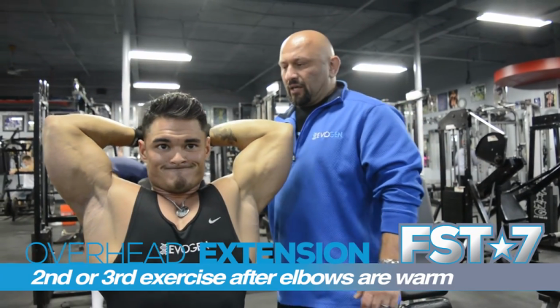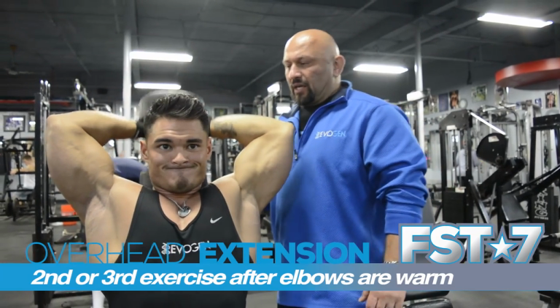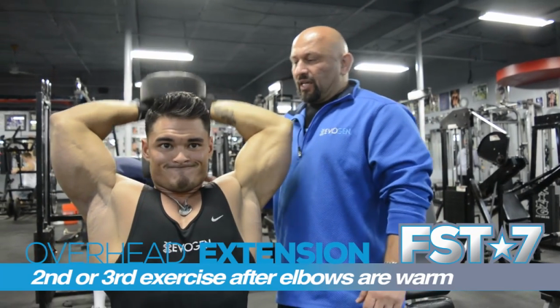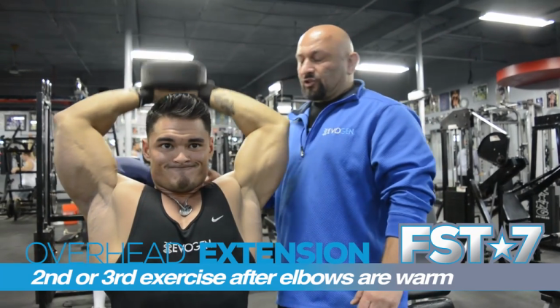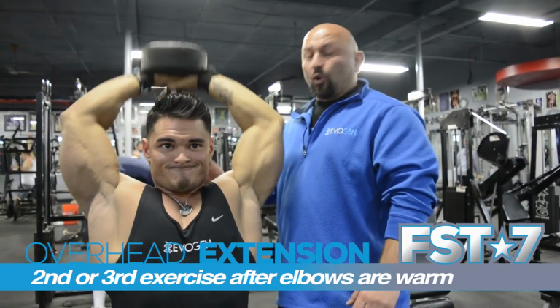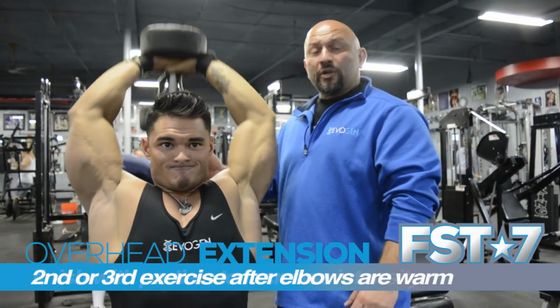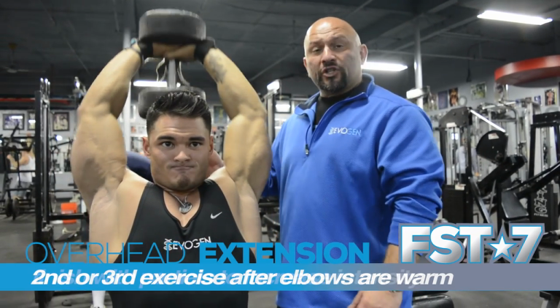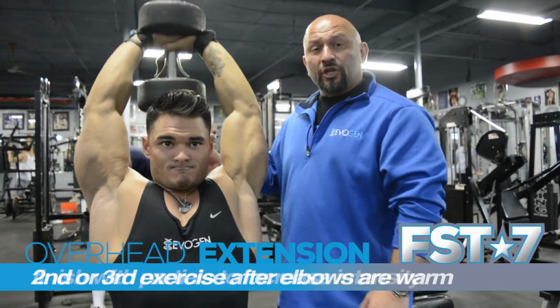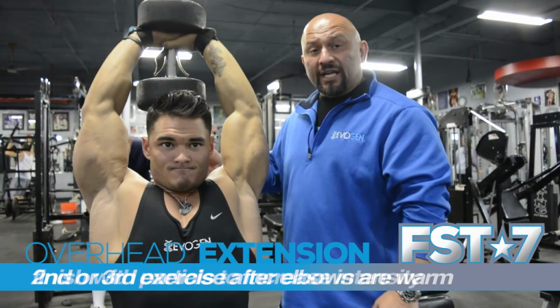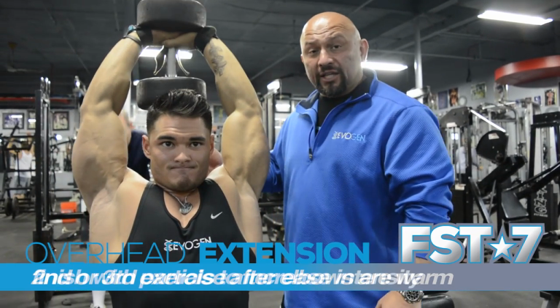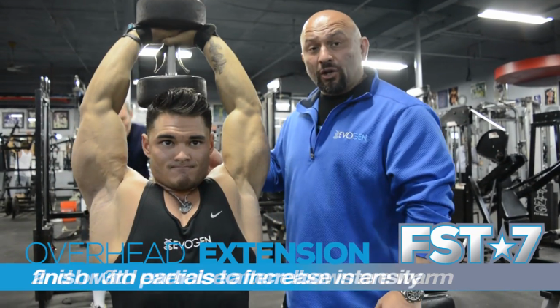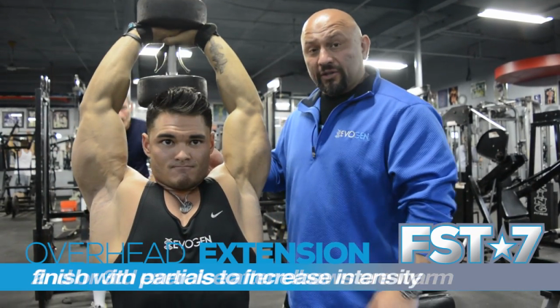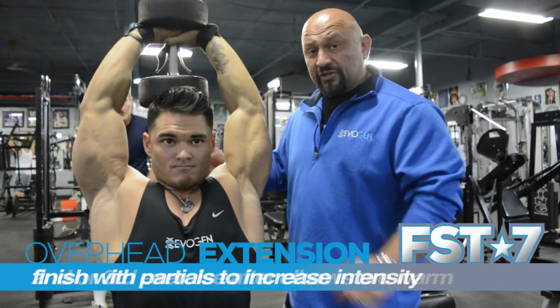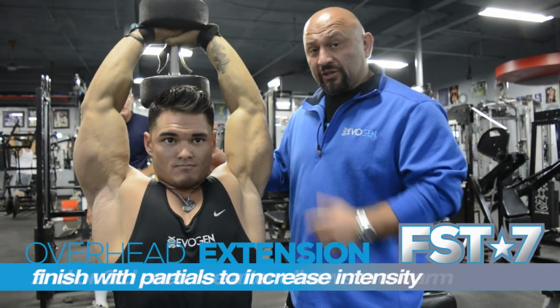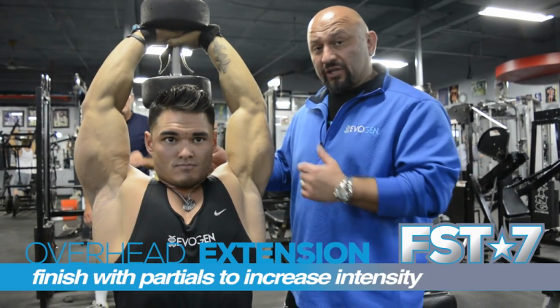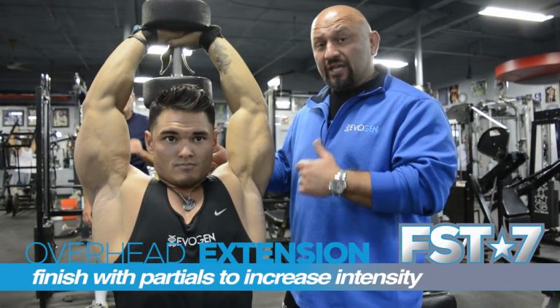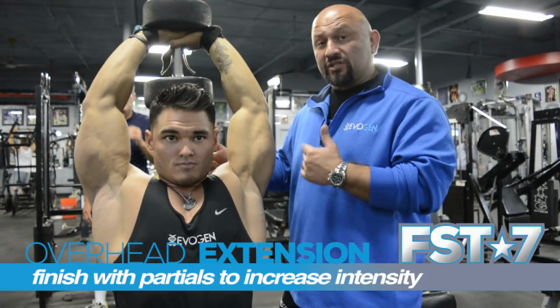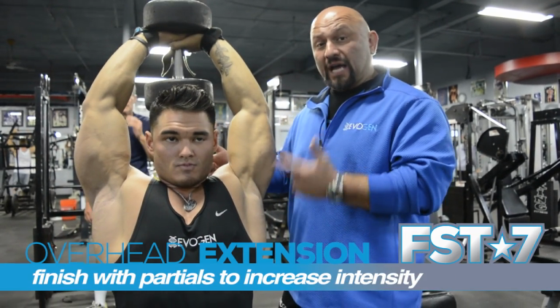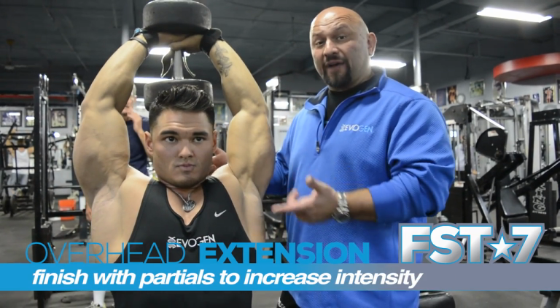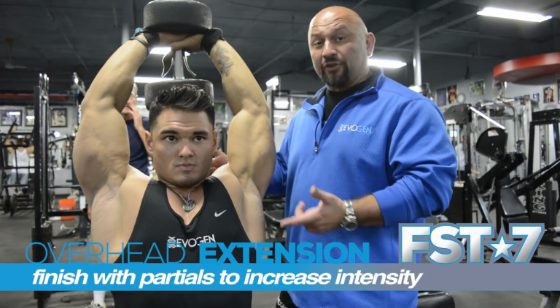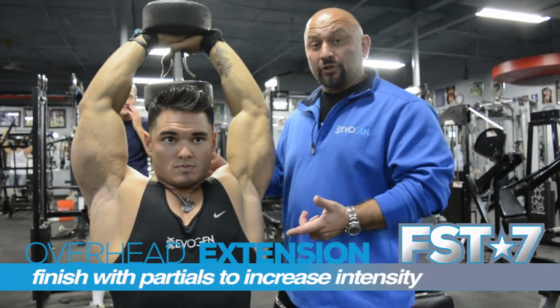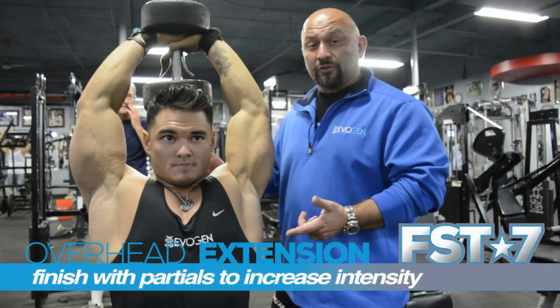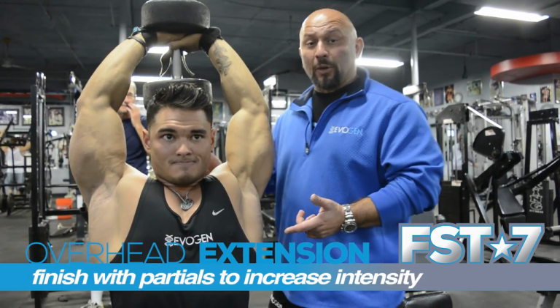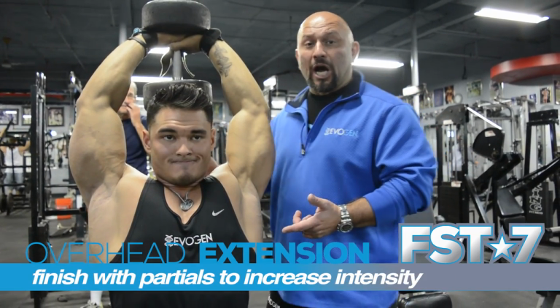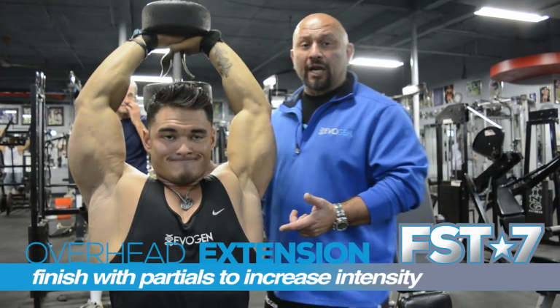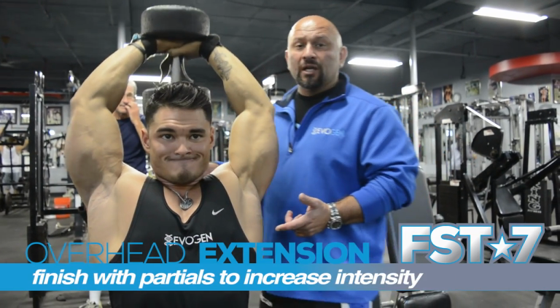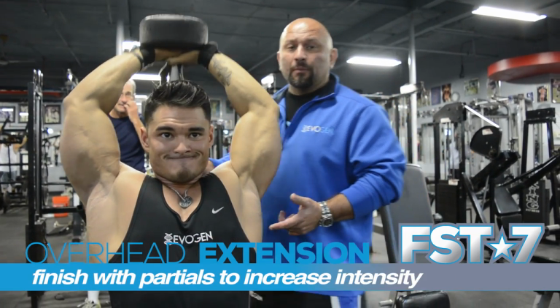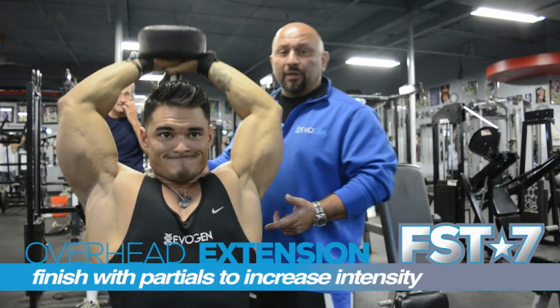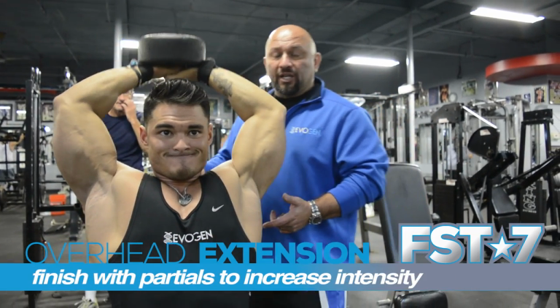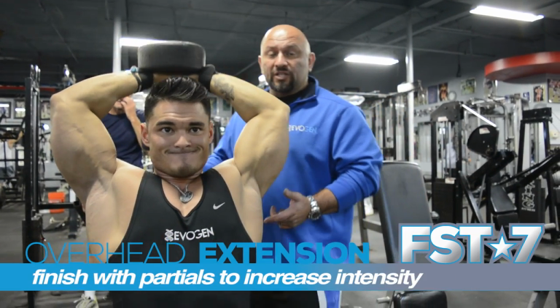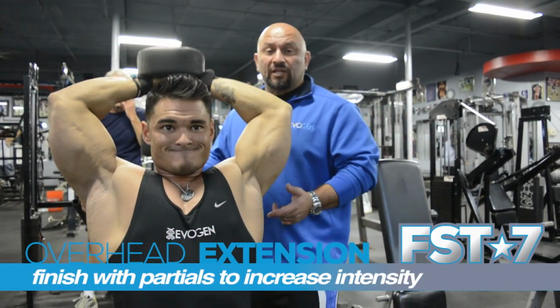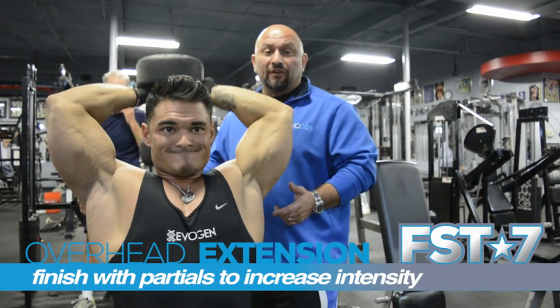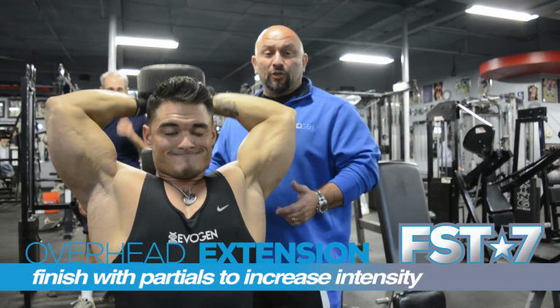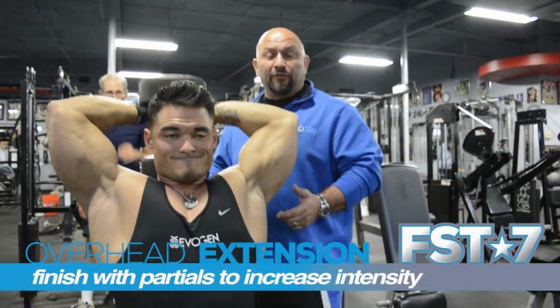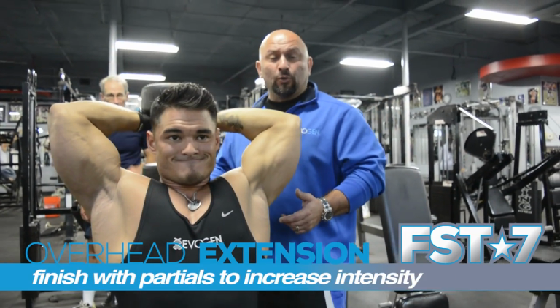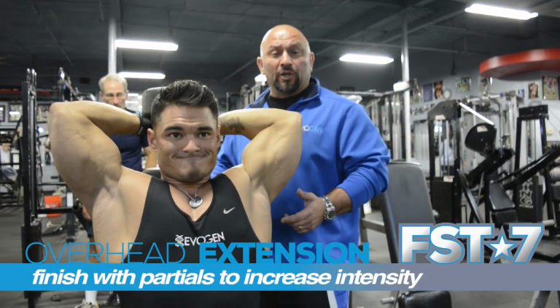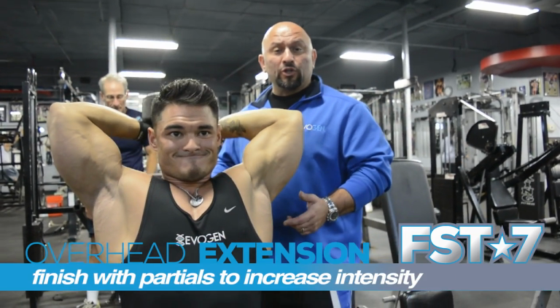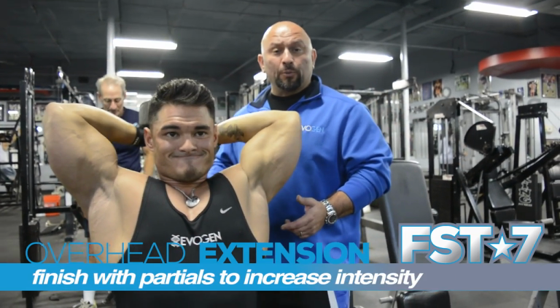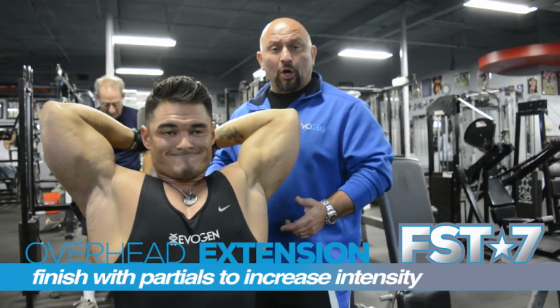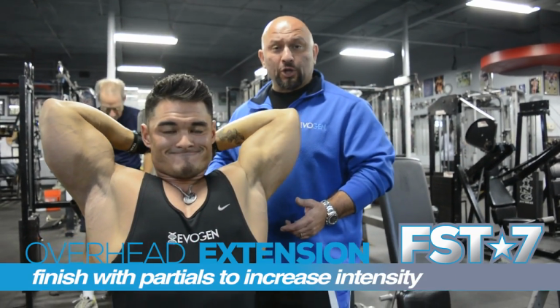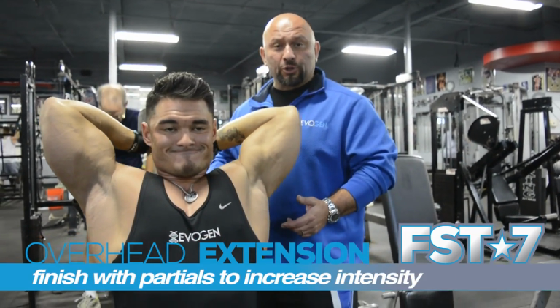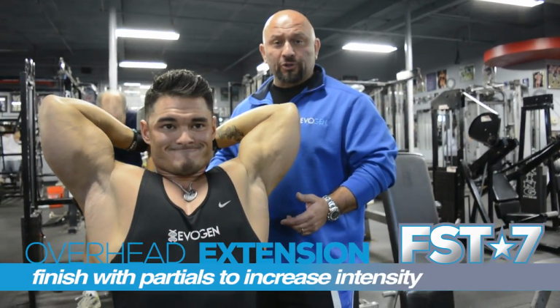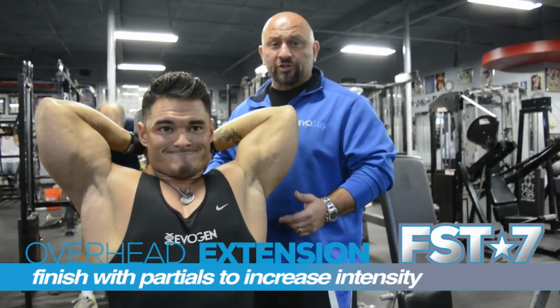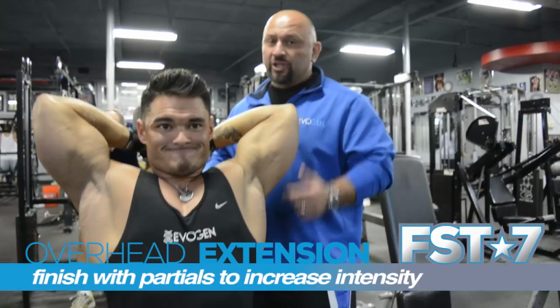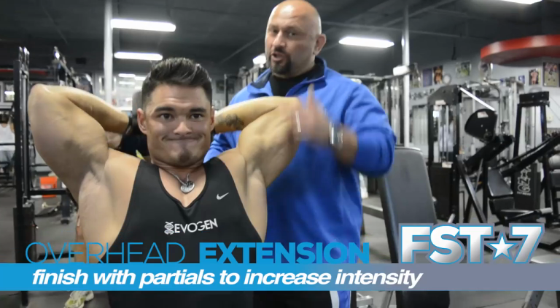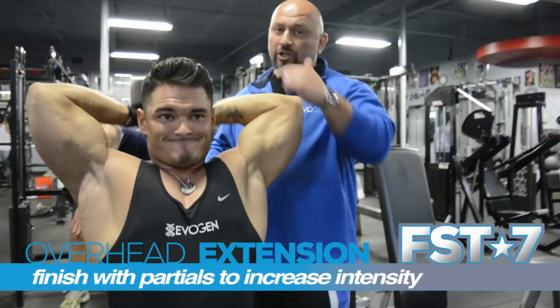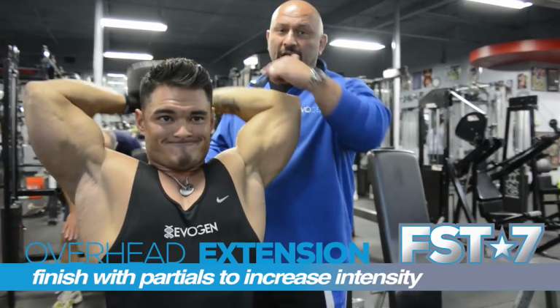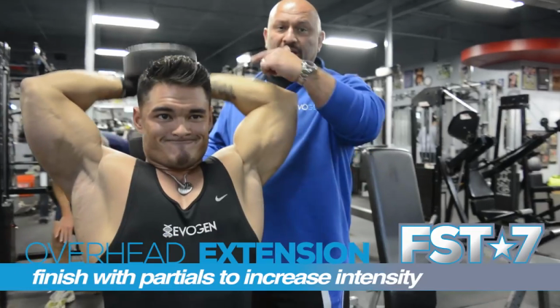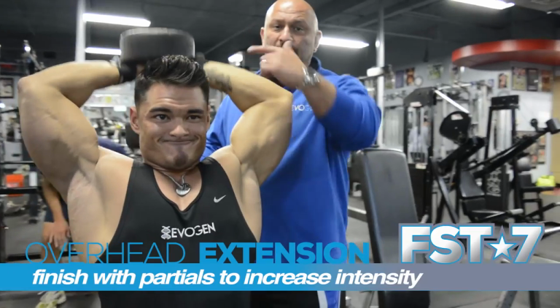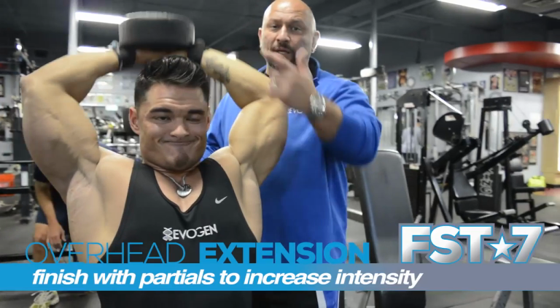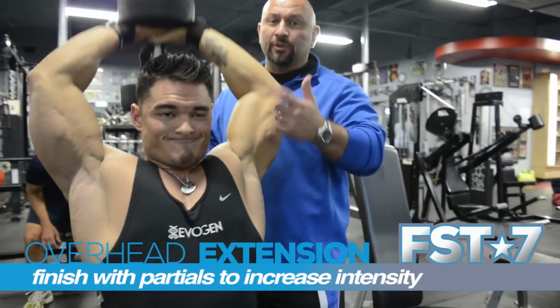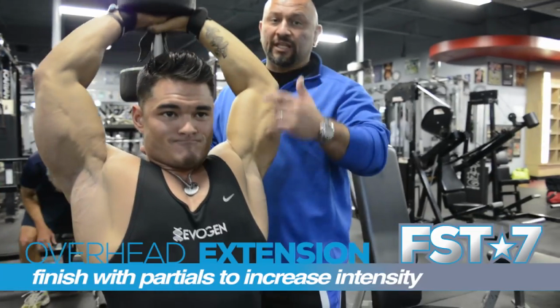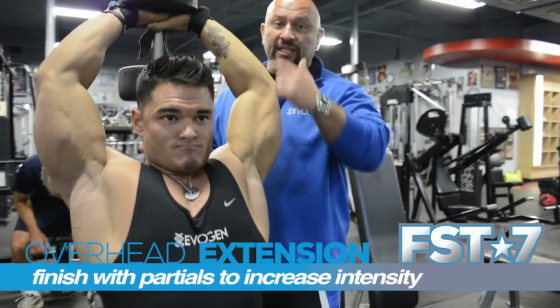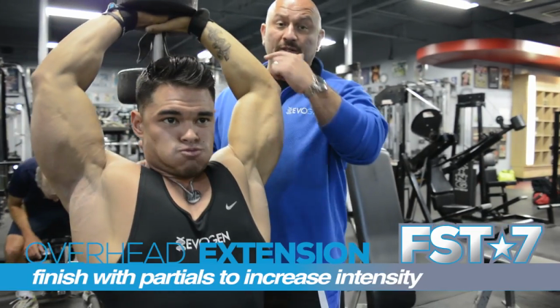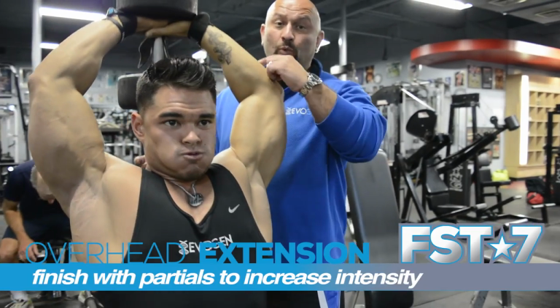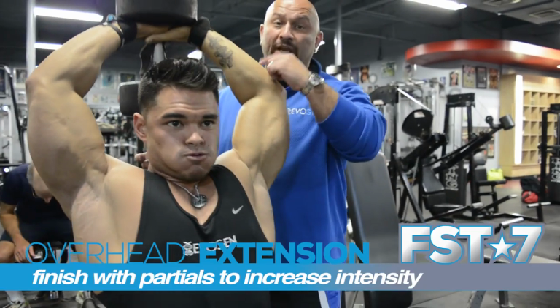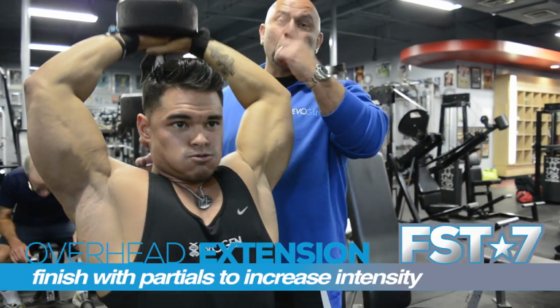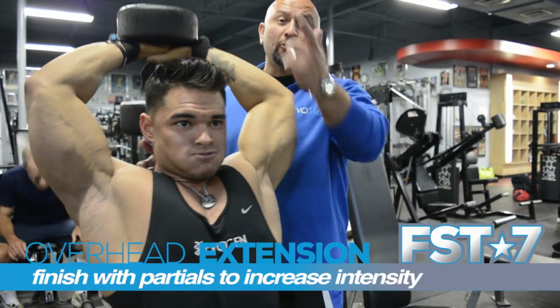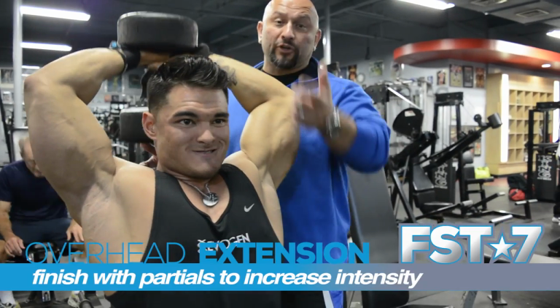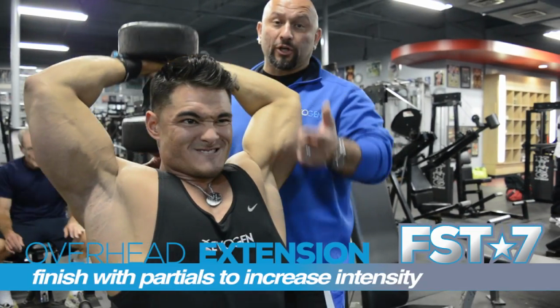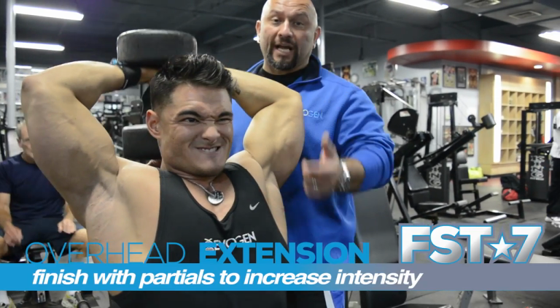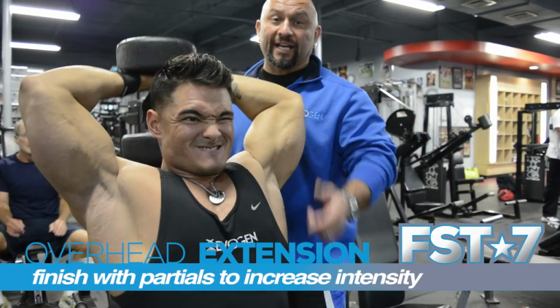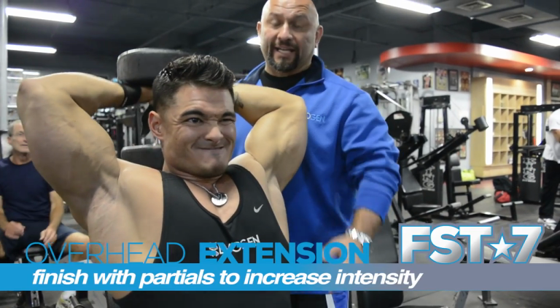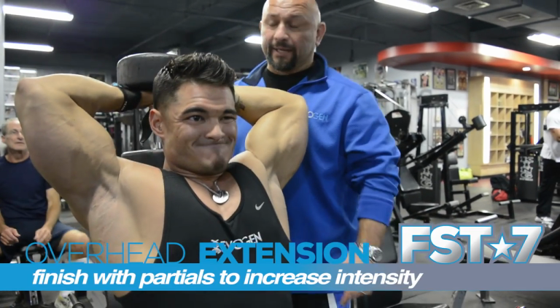It's always a good idea on this exercise to have a good spotter, because if you want to do partials, you're not going to be able to get the weight over your head again.